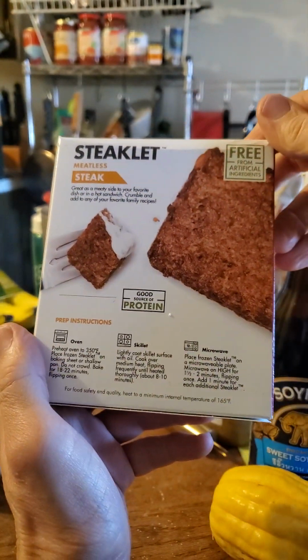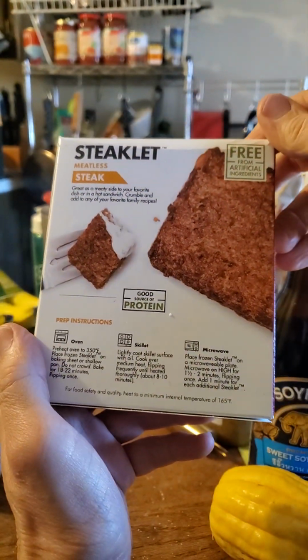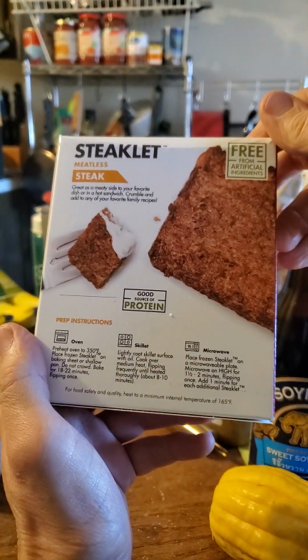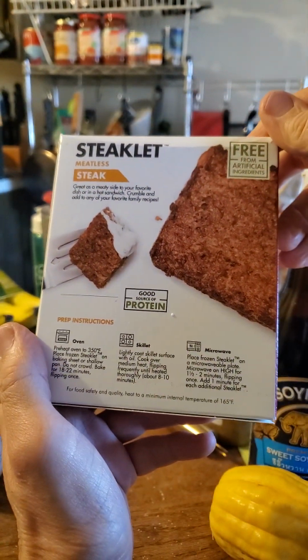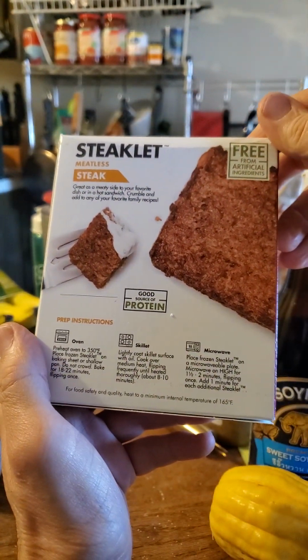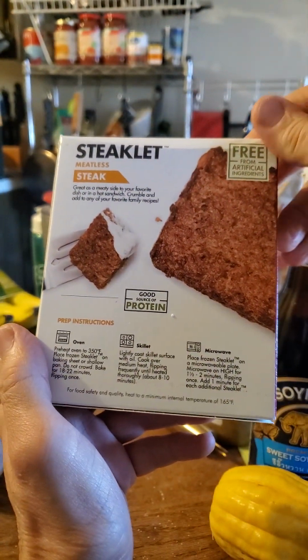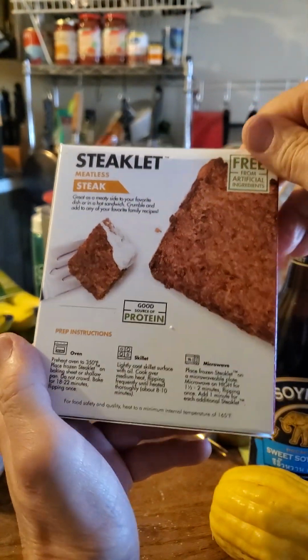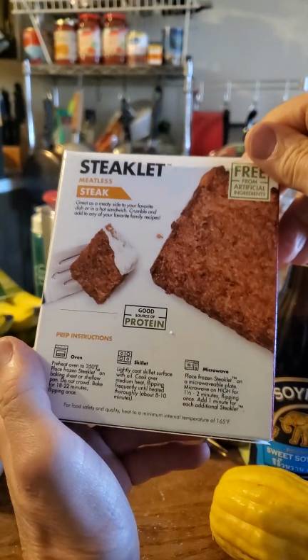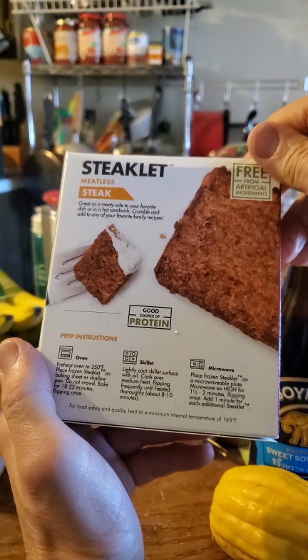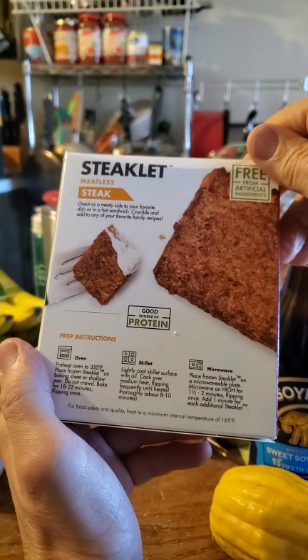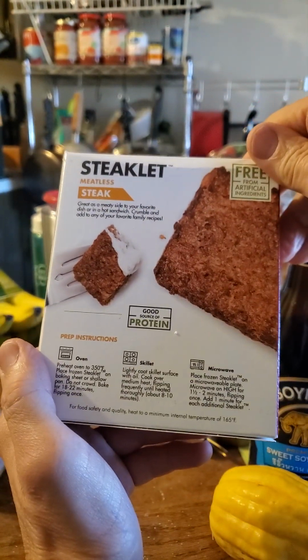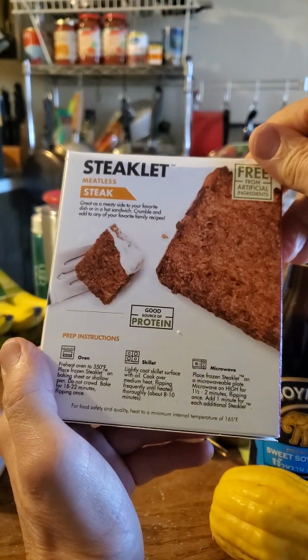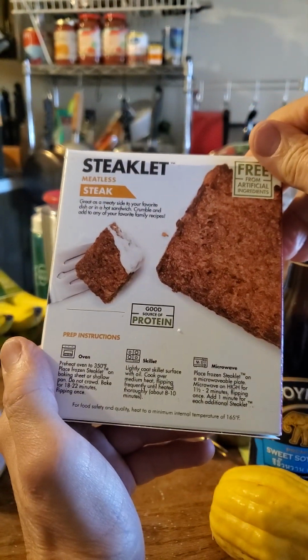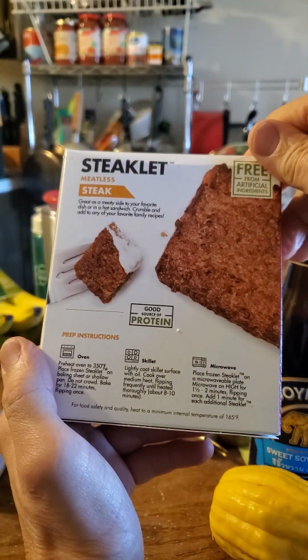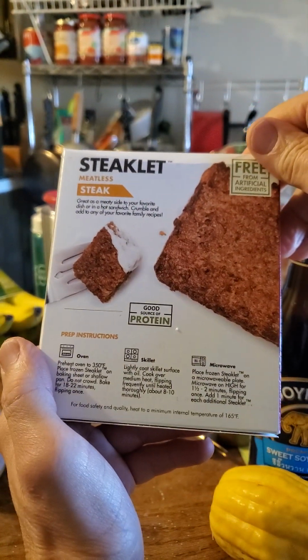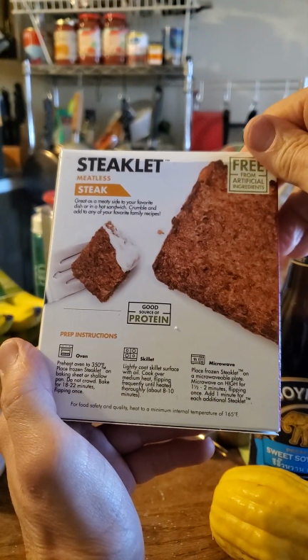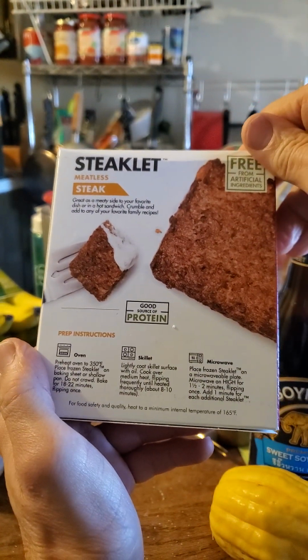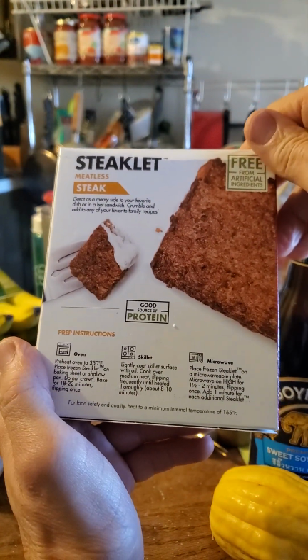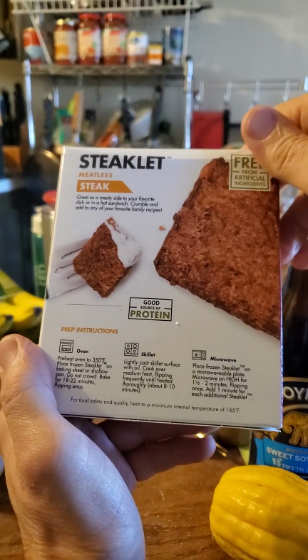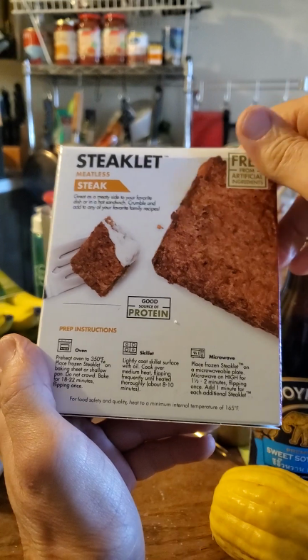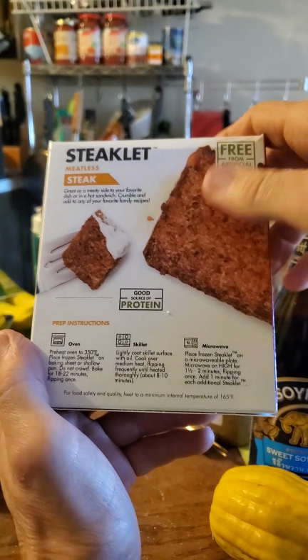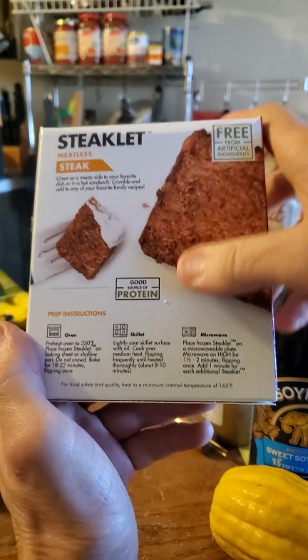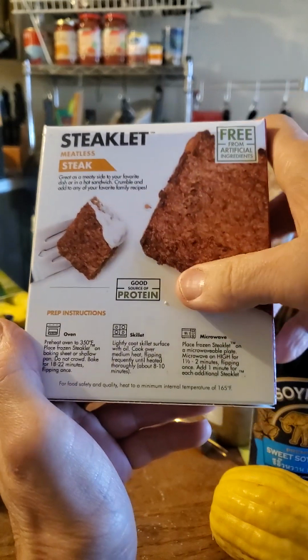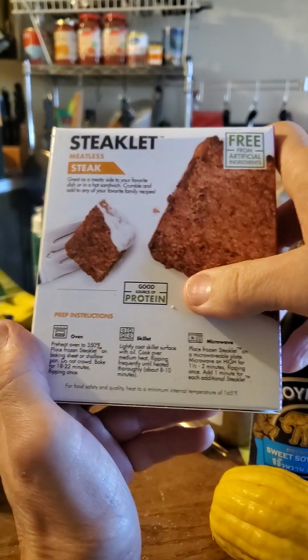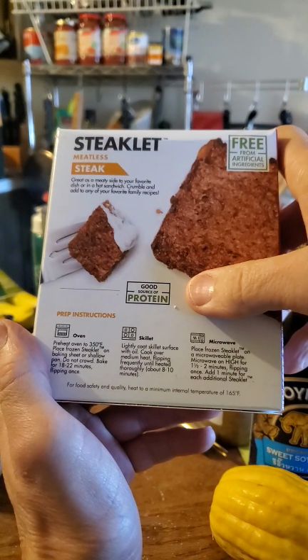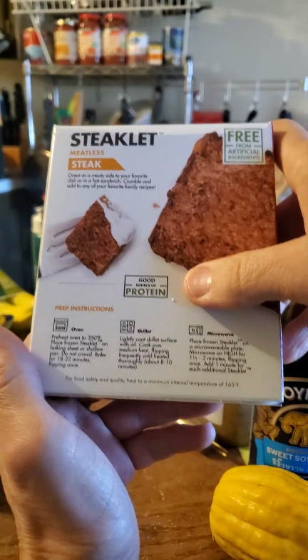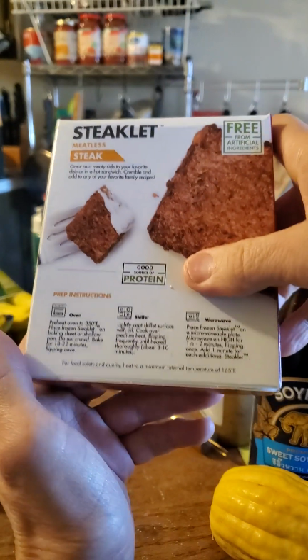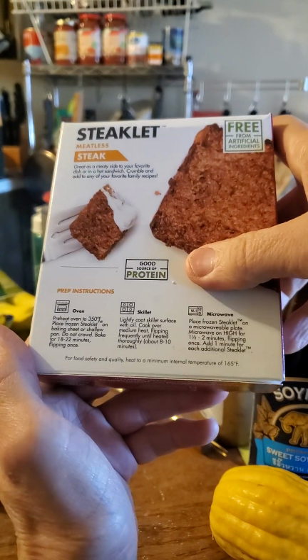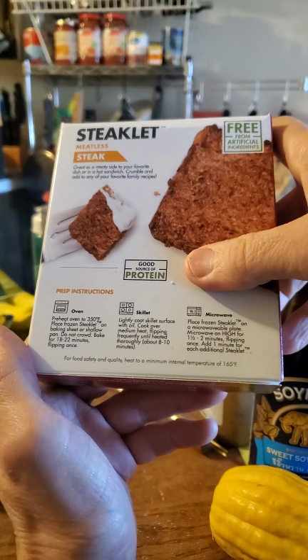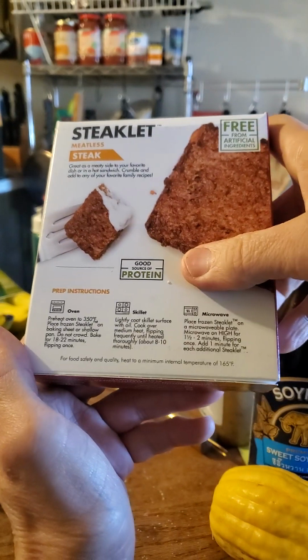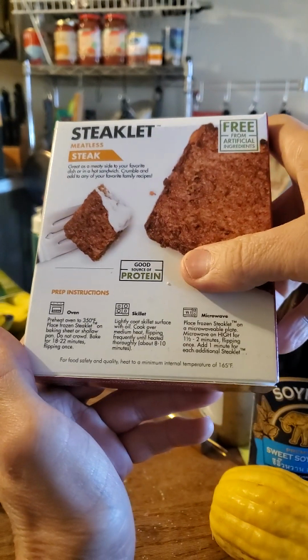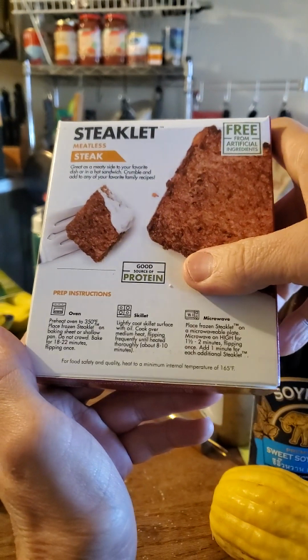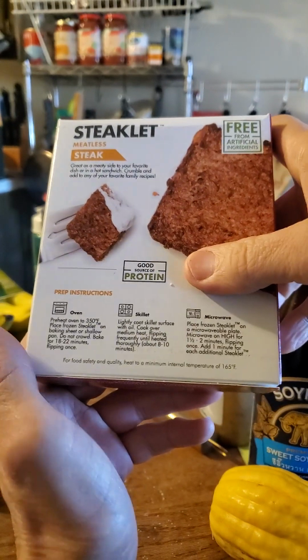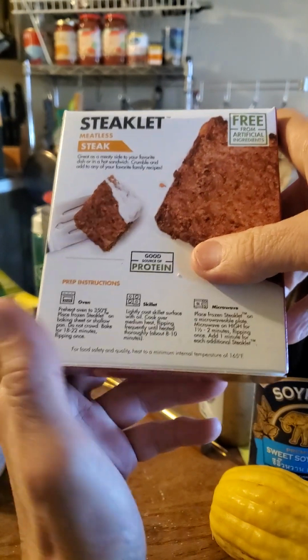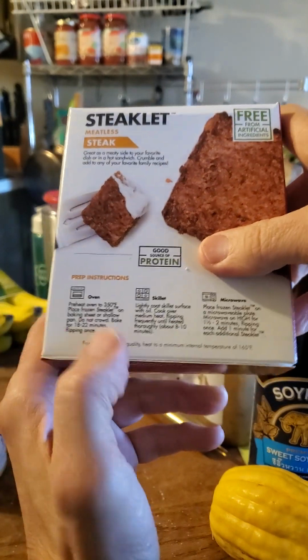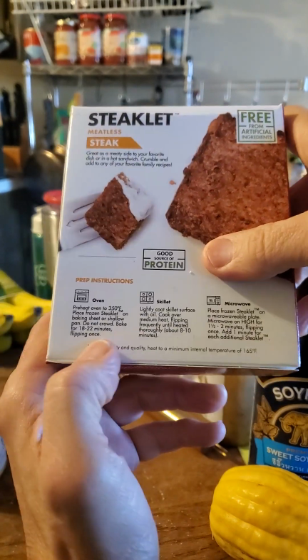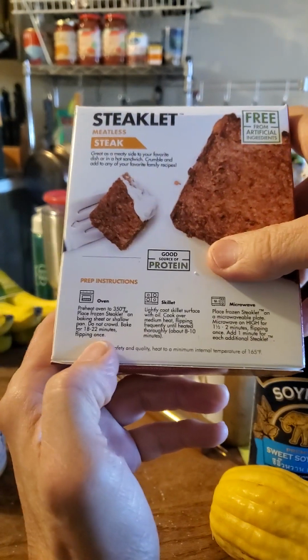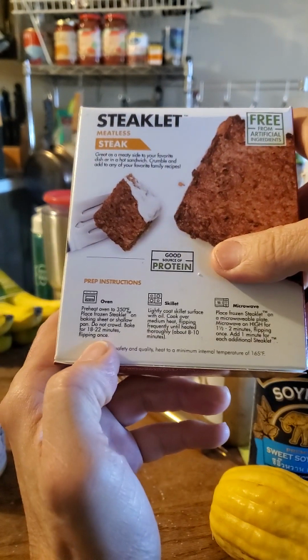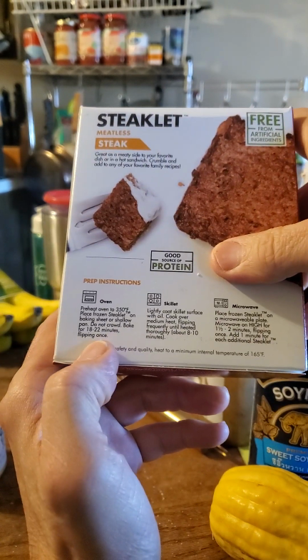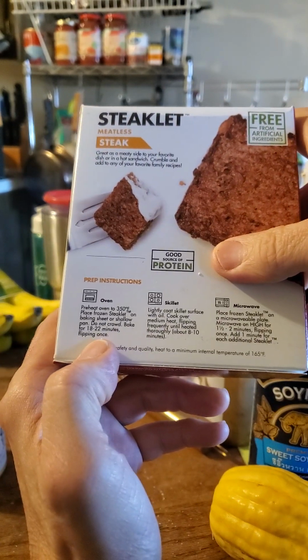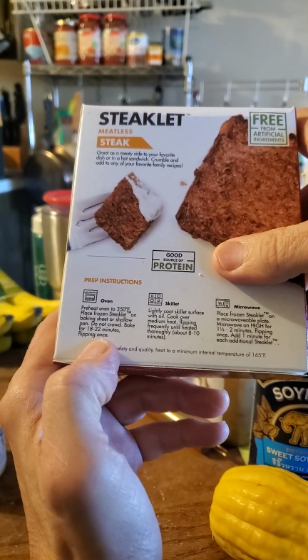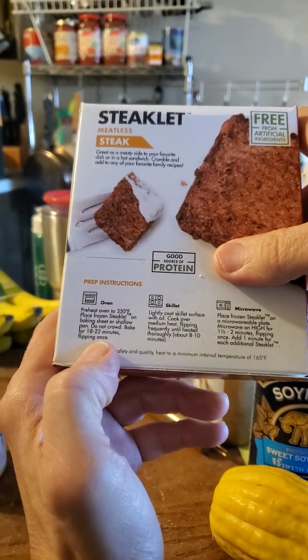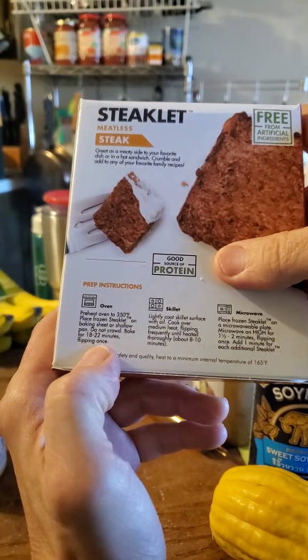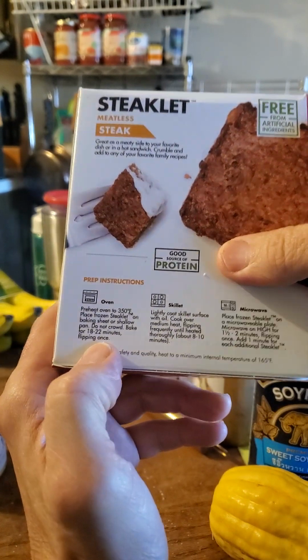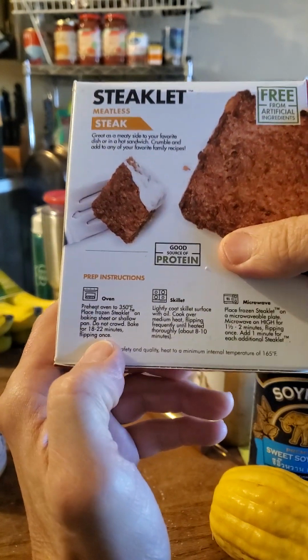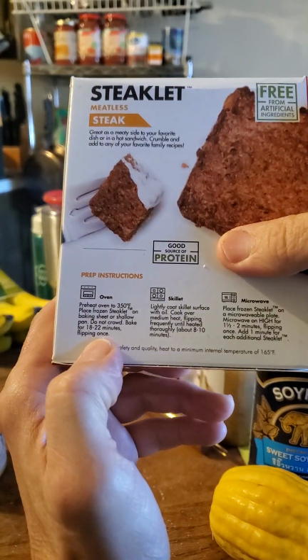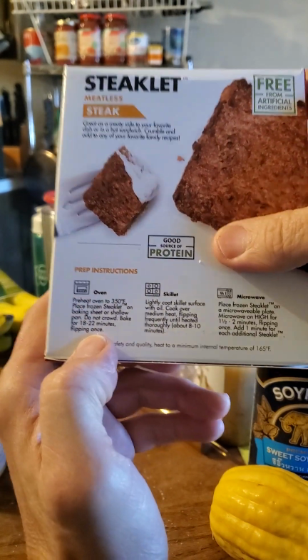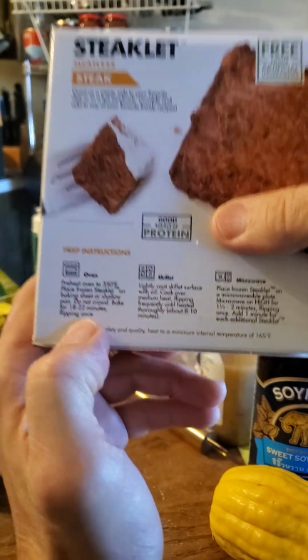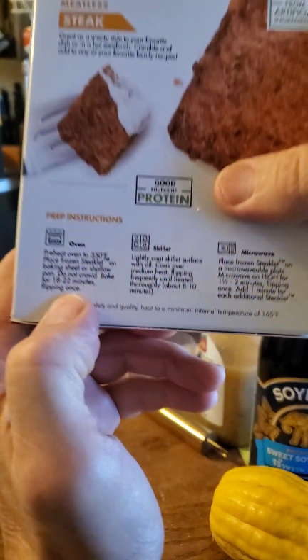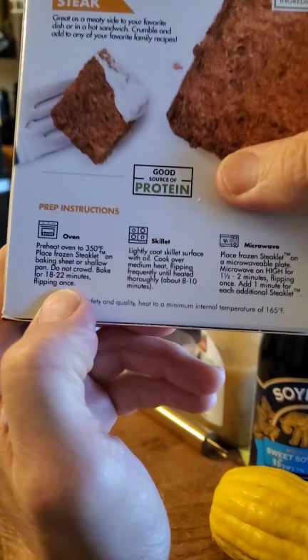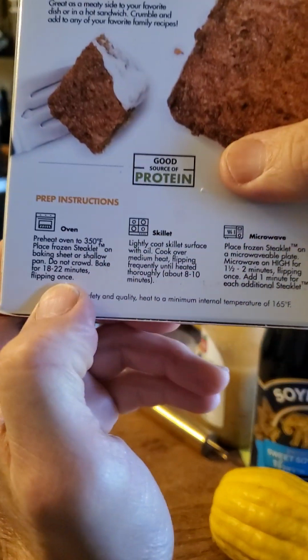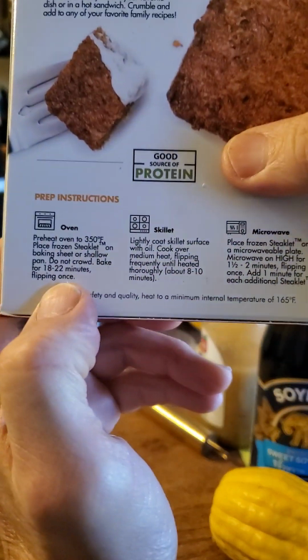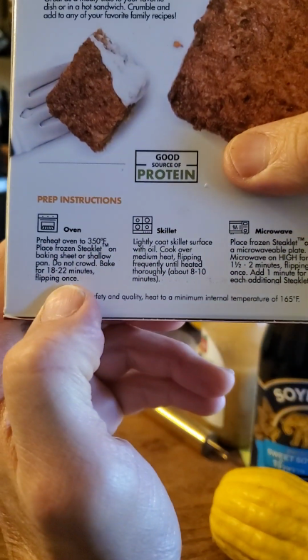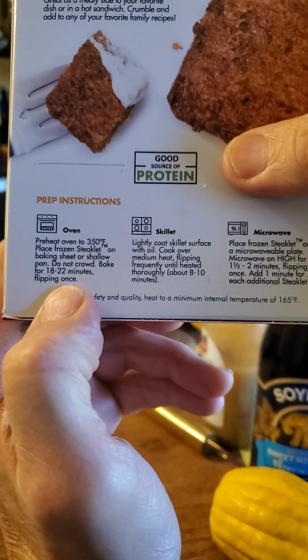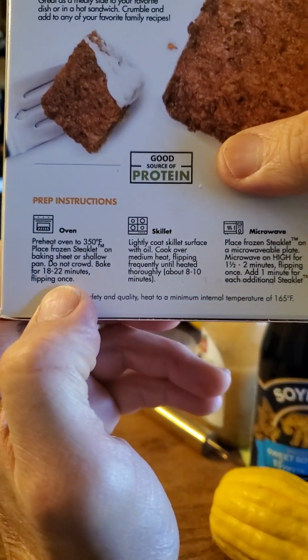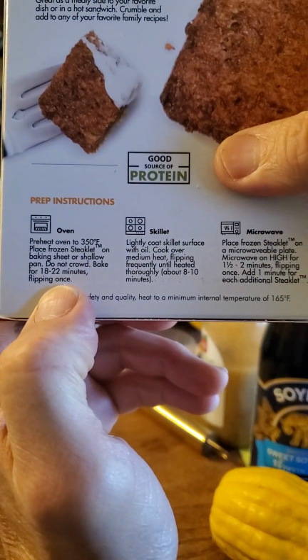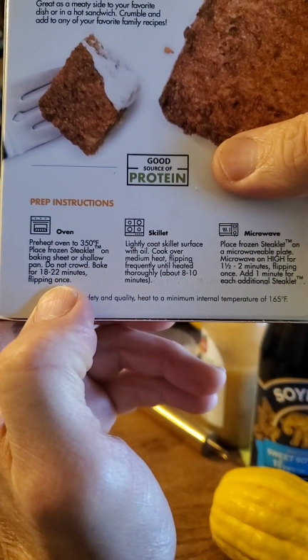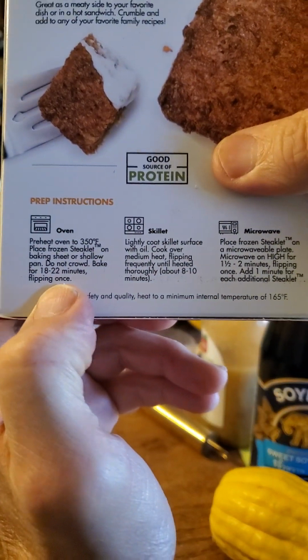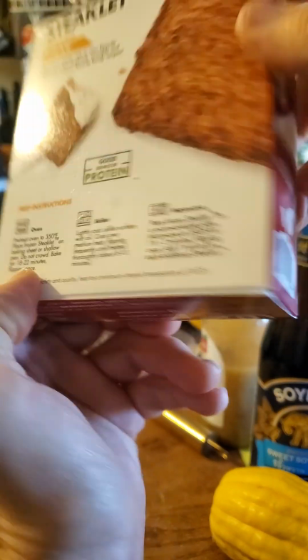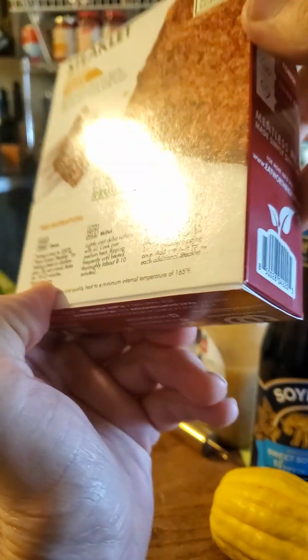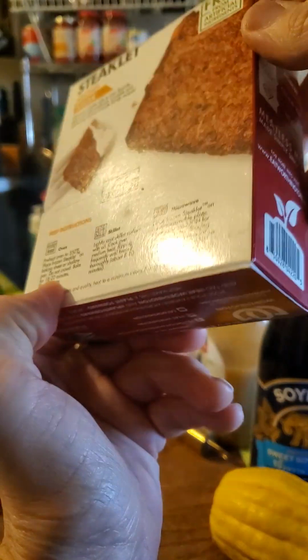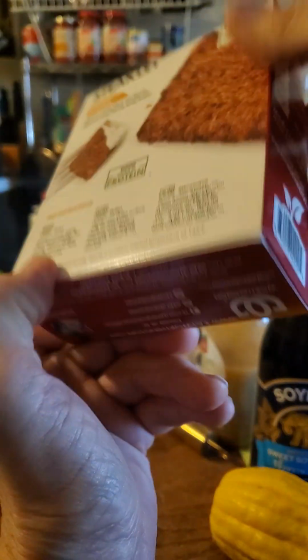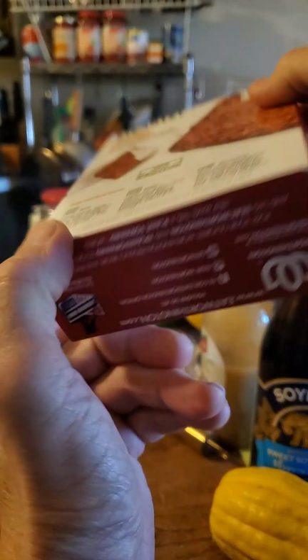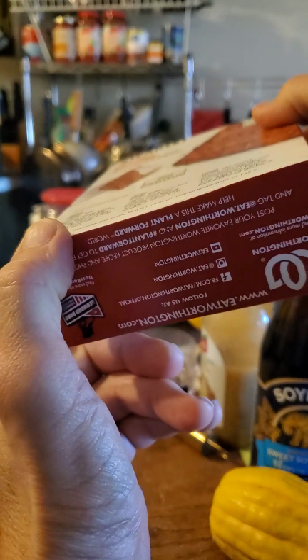Free from artificial ingredients, good source of protein. I cooked it in the oven. There are the instructions there.